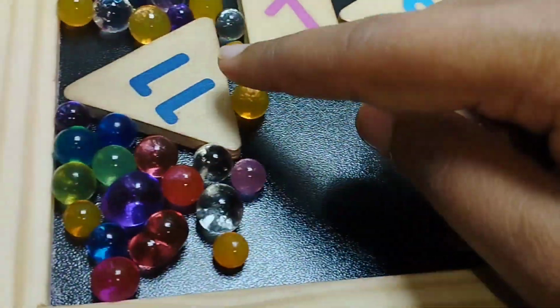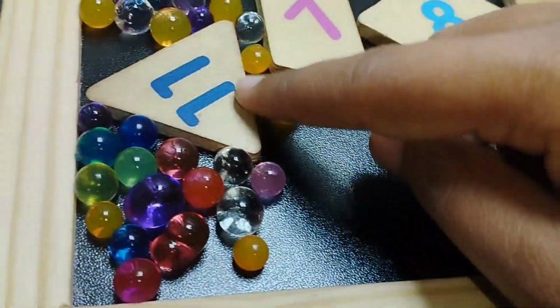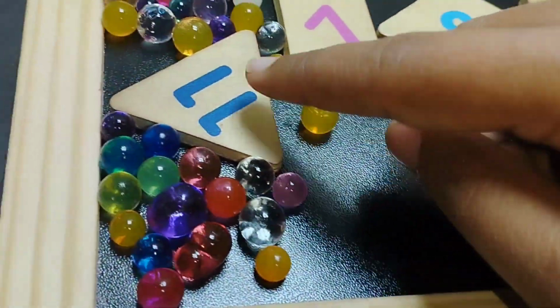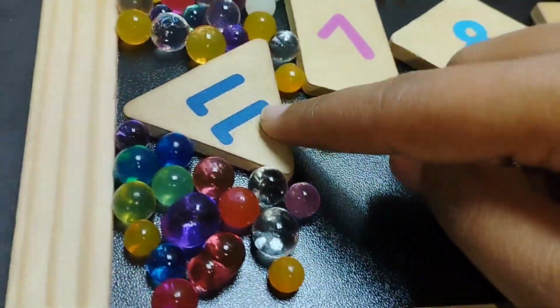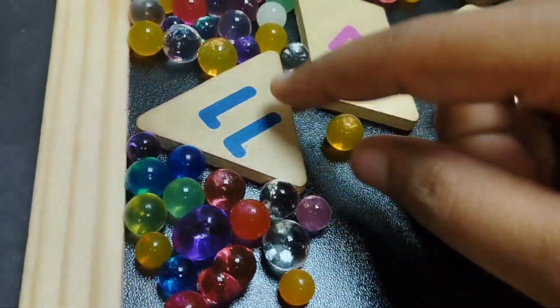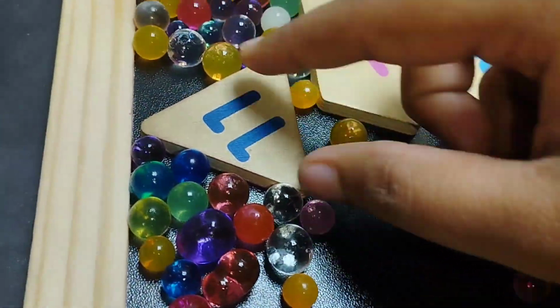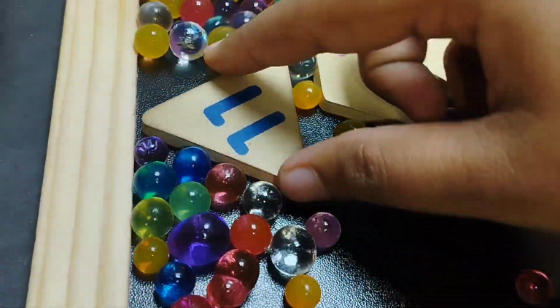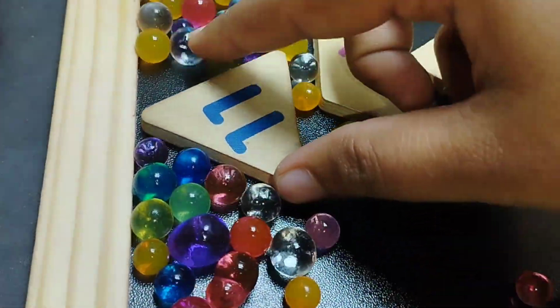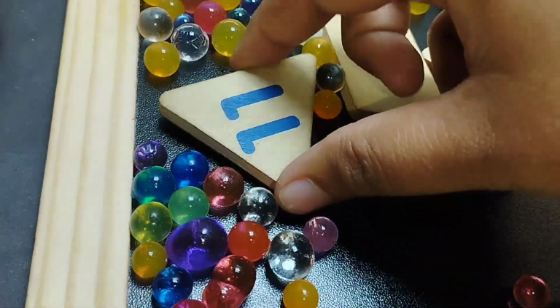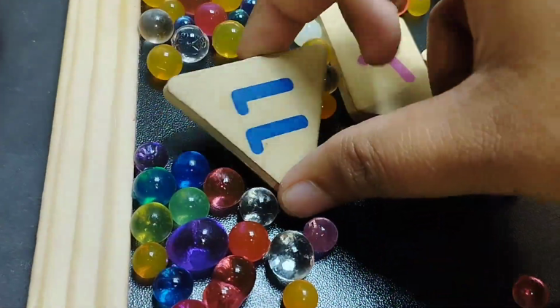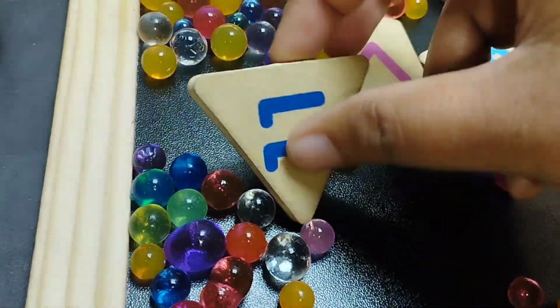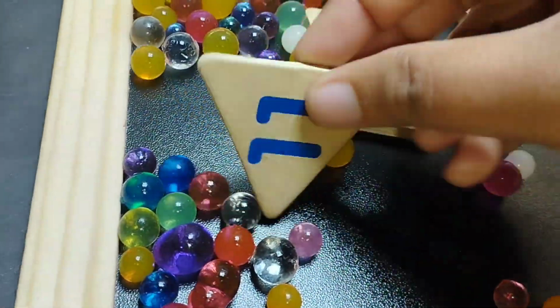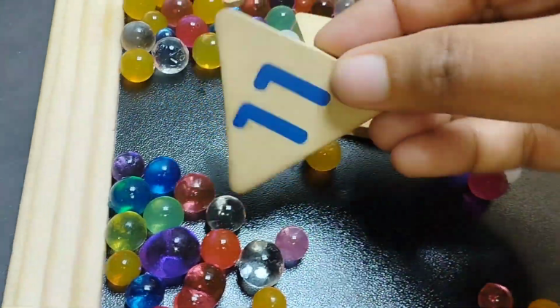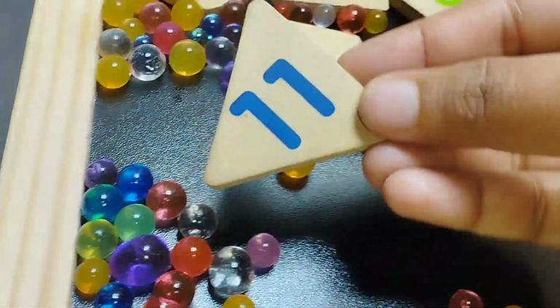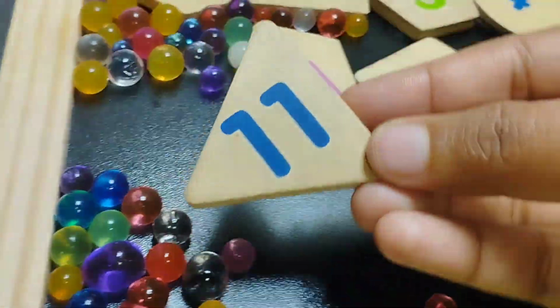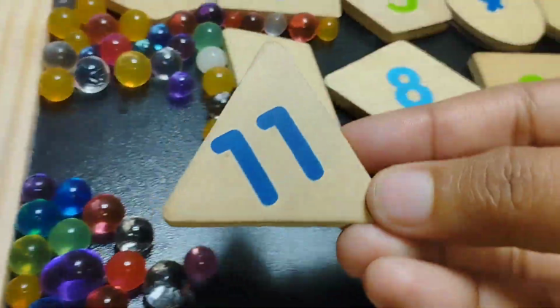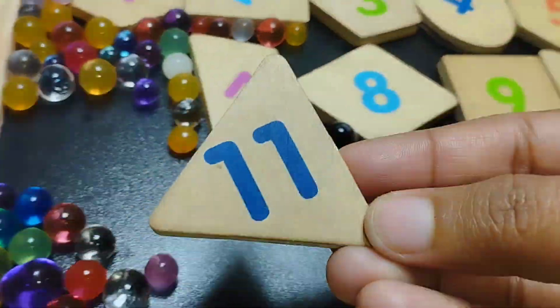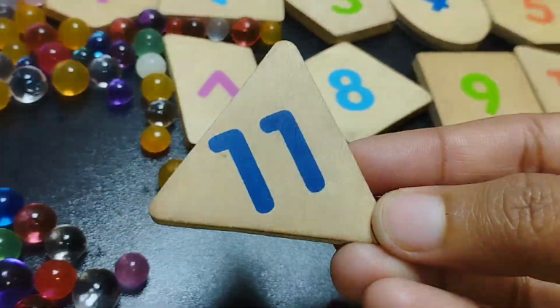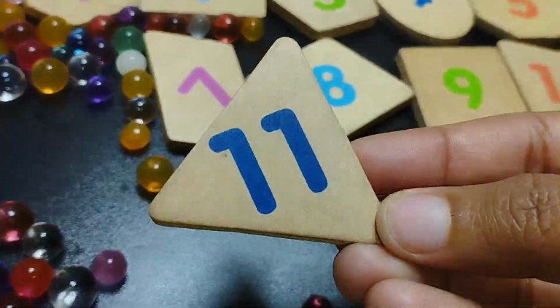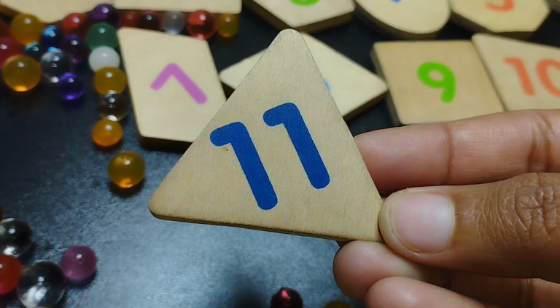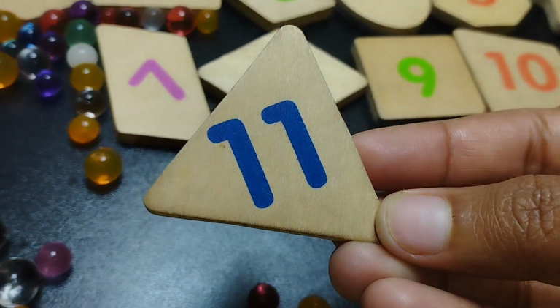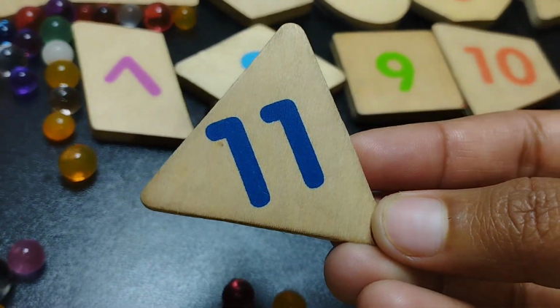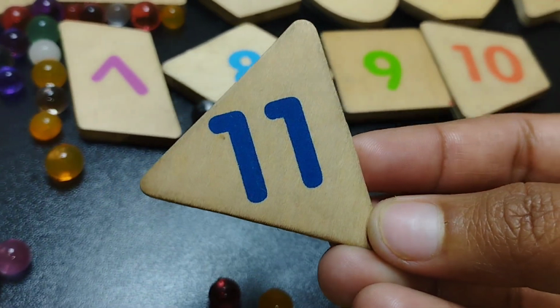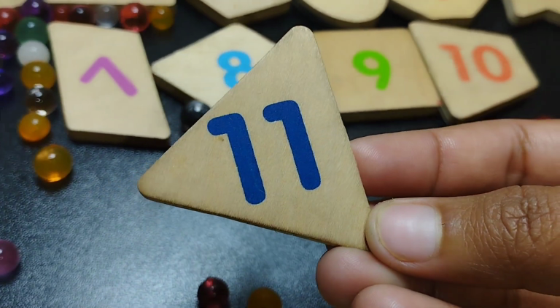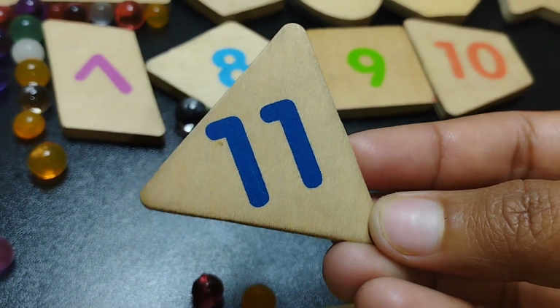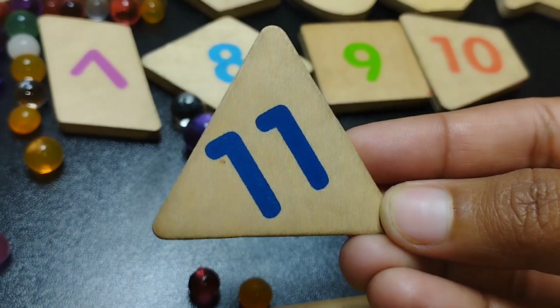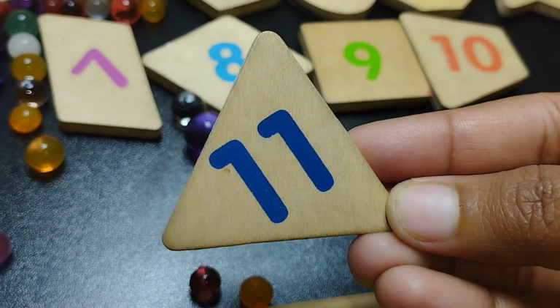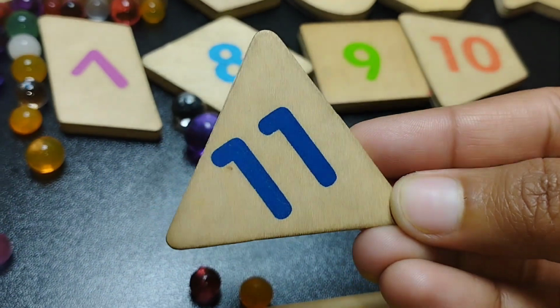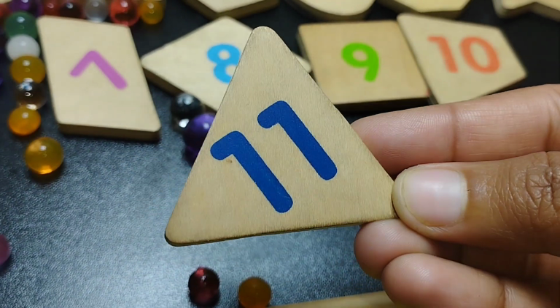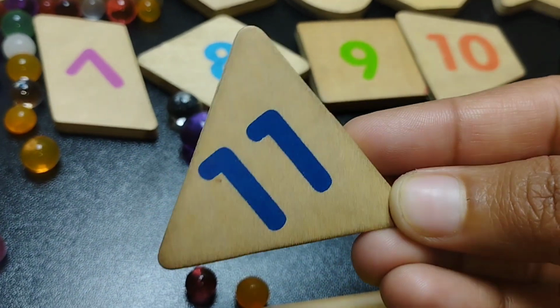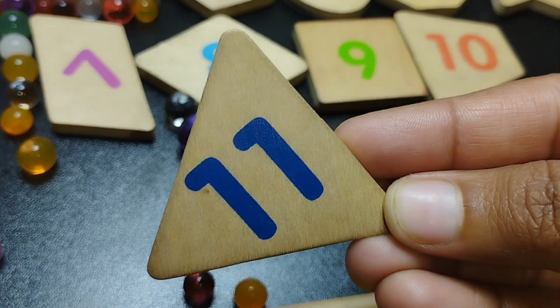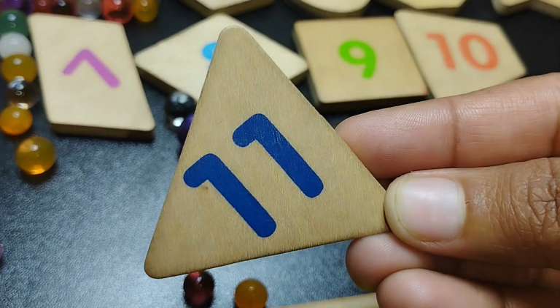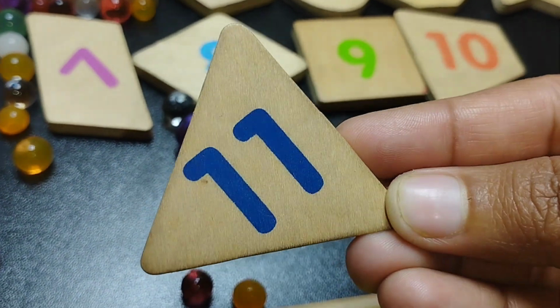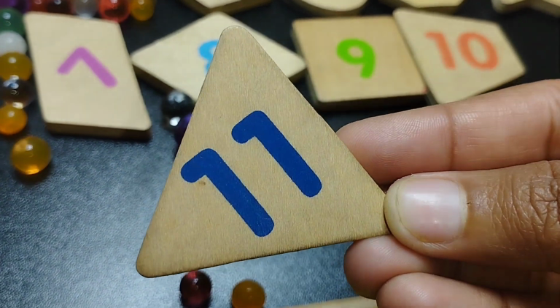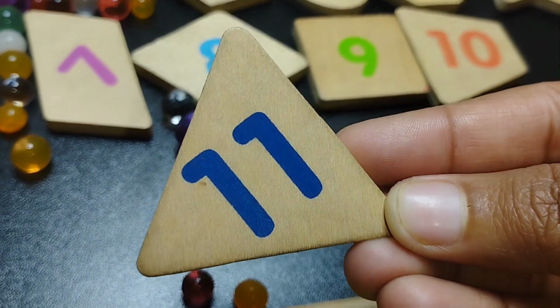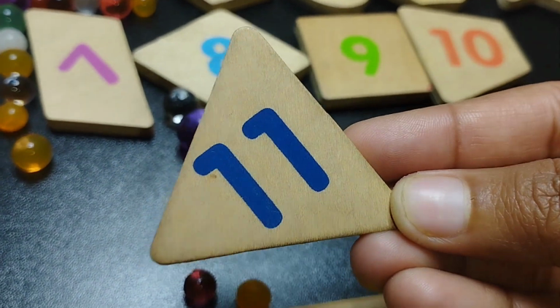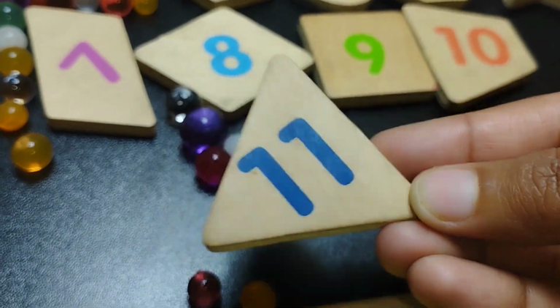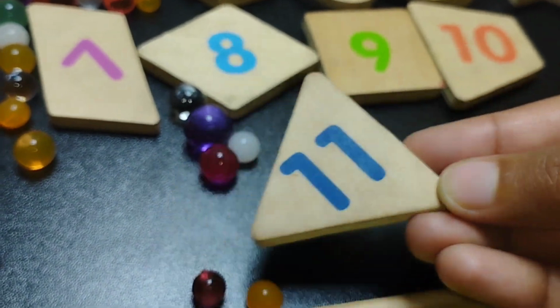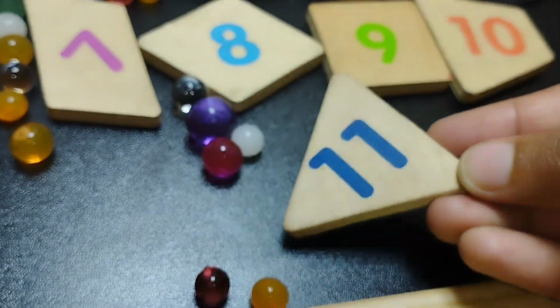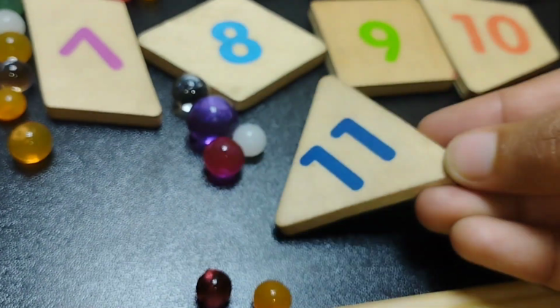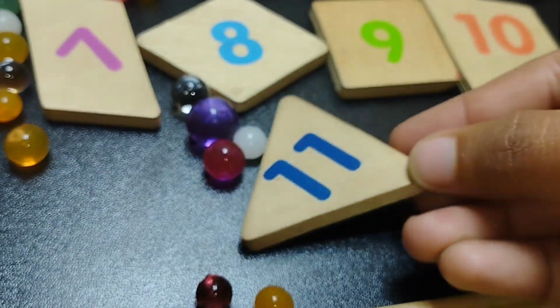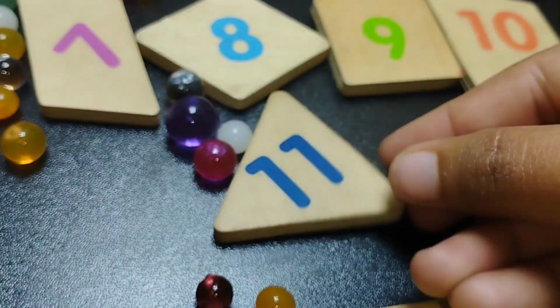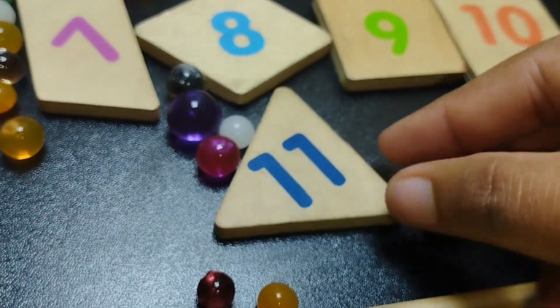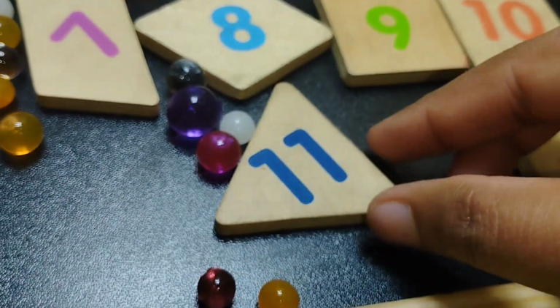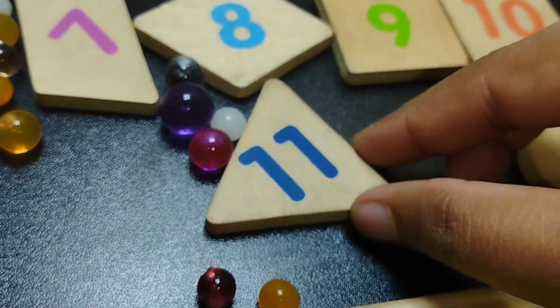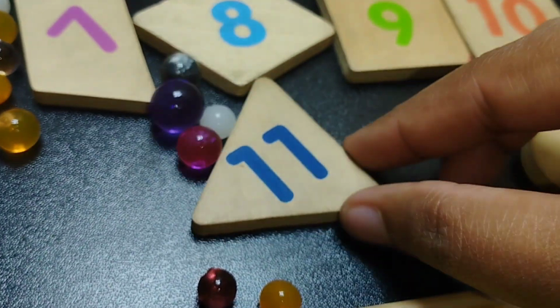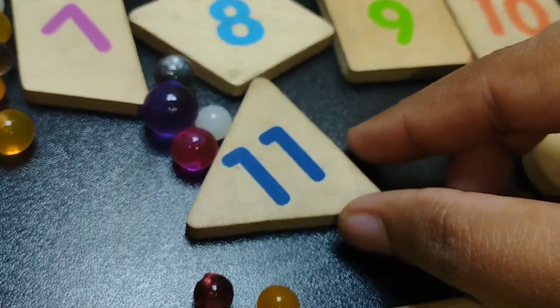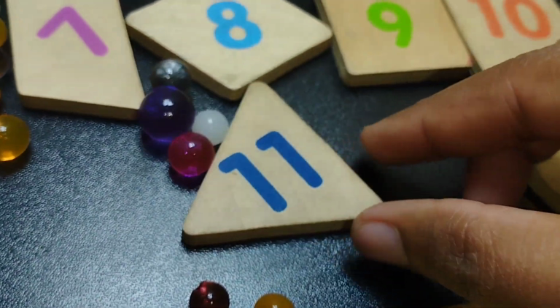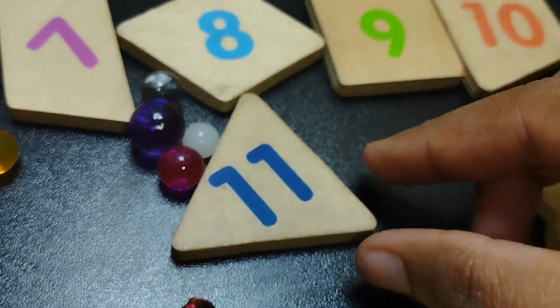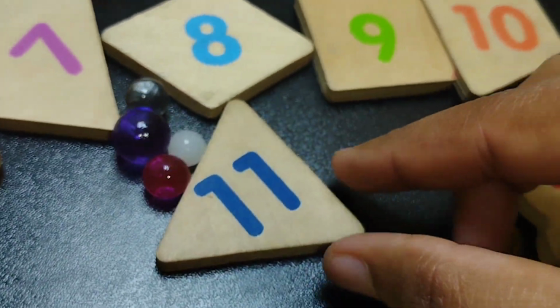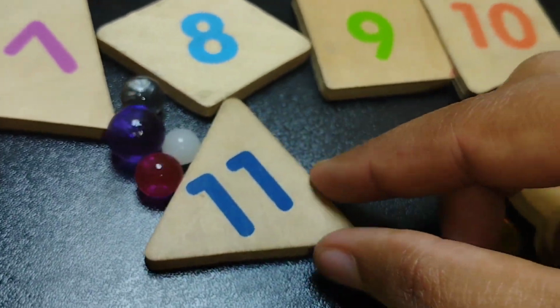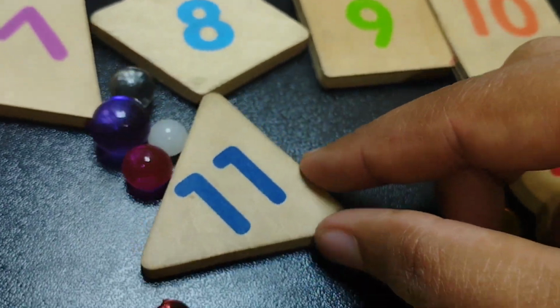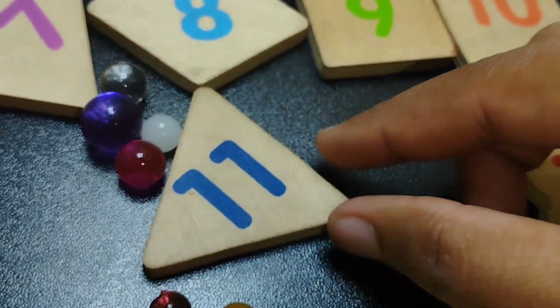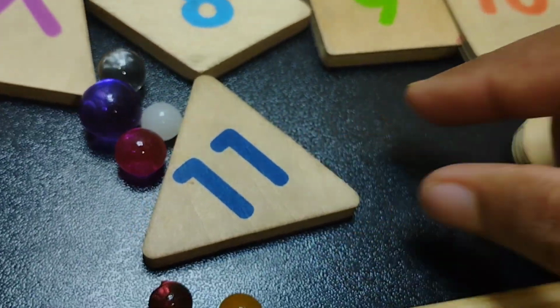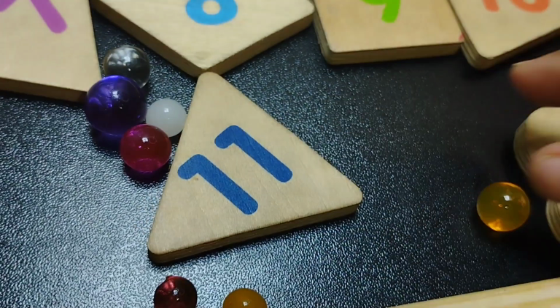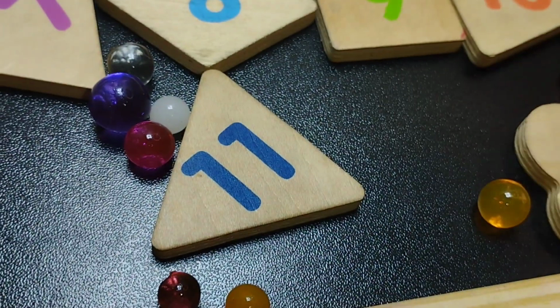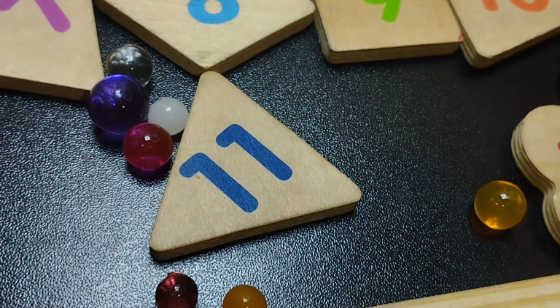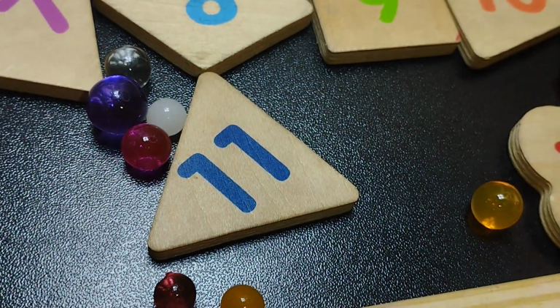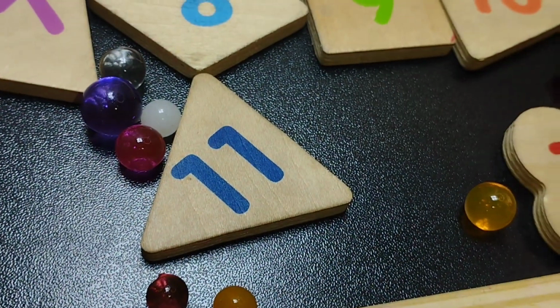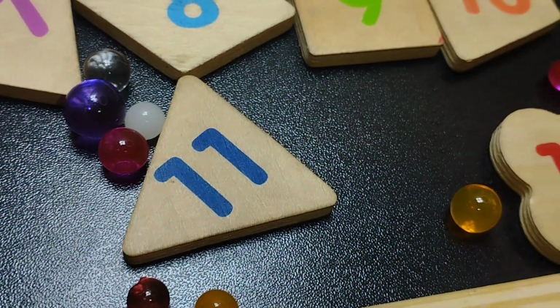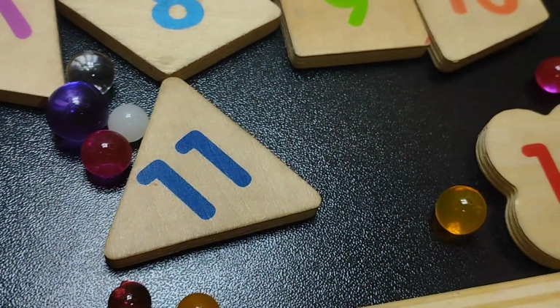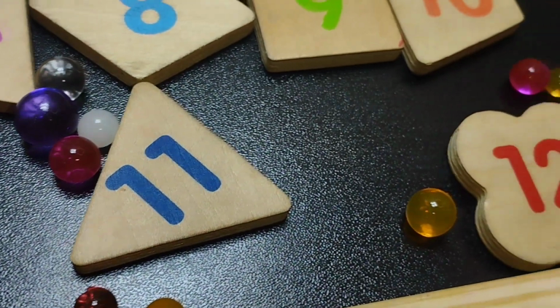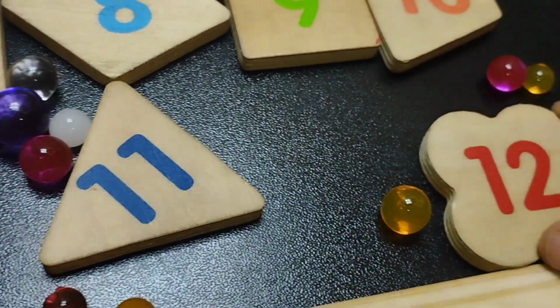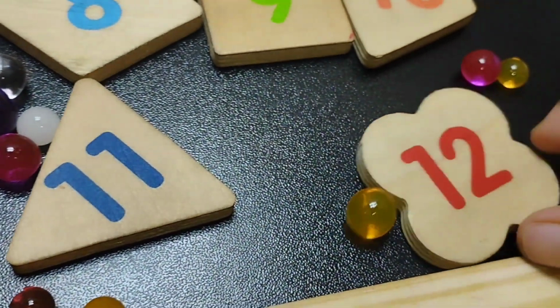The next shape is triangle. This is triangle shape. The number is eleven.